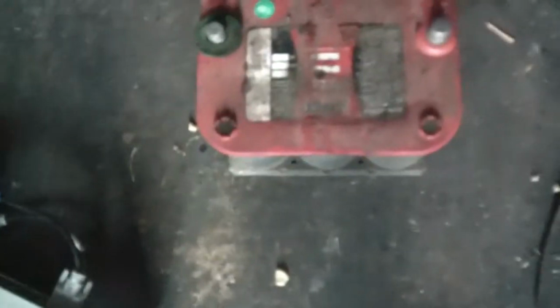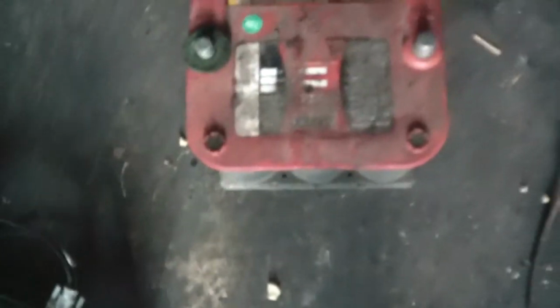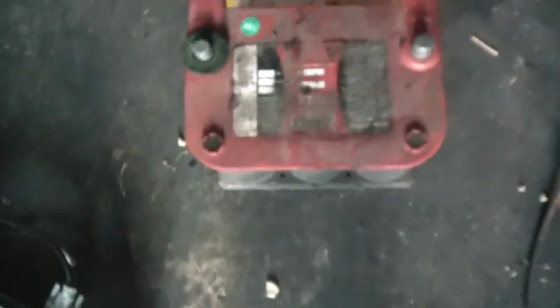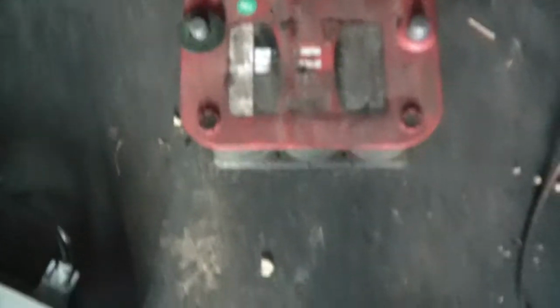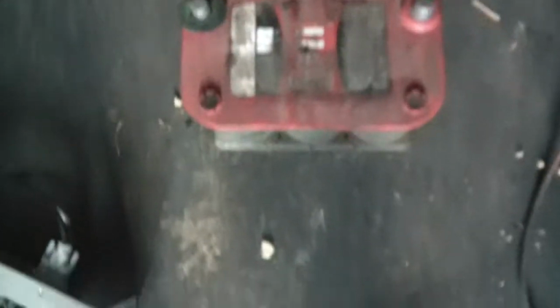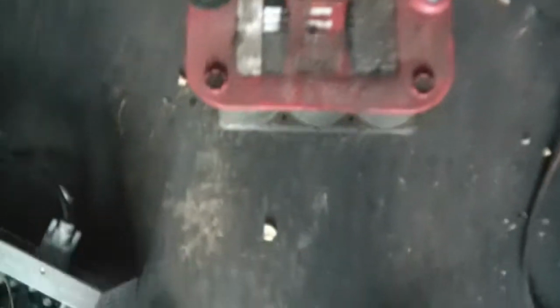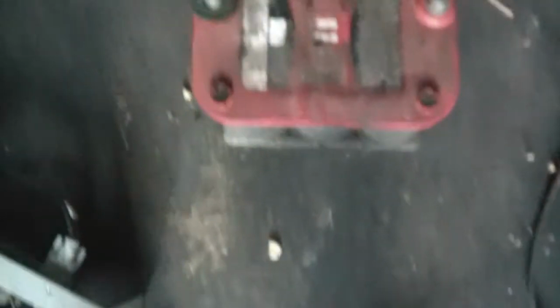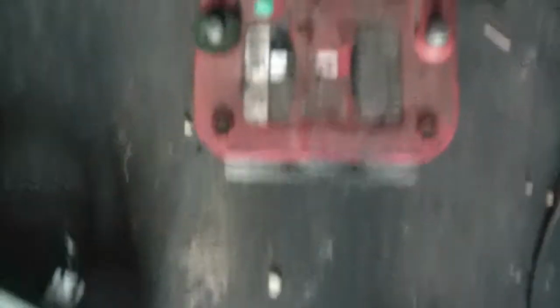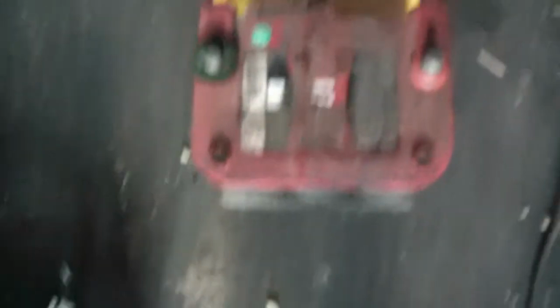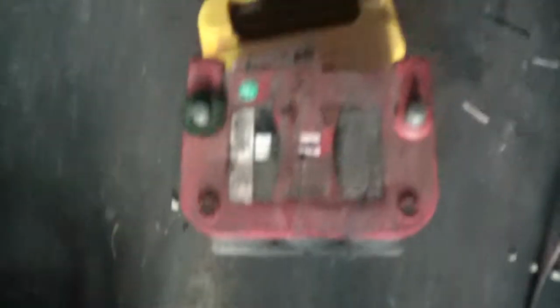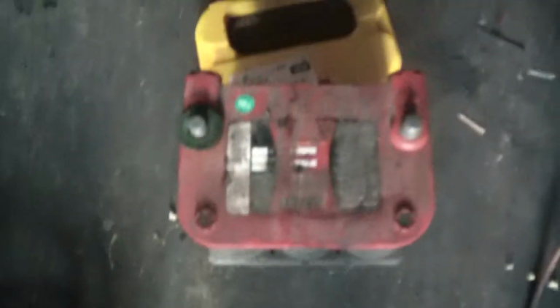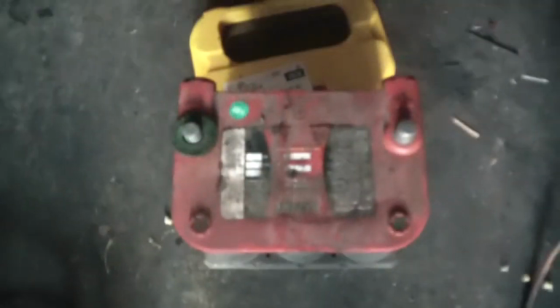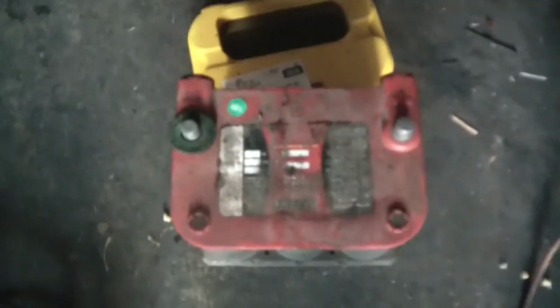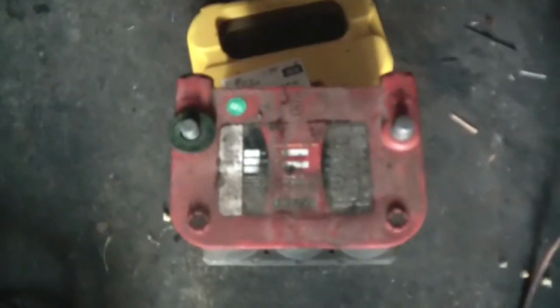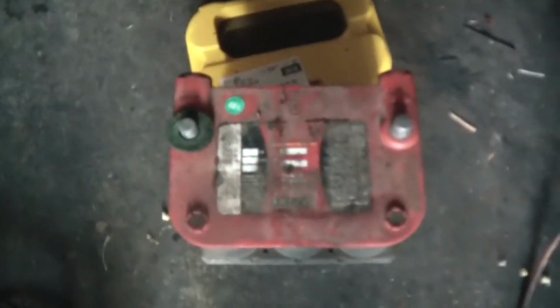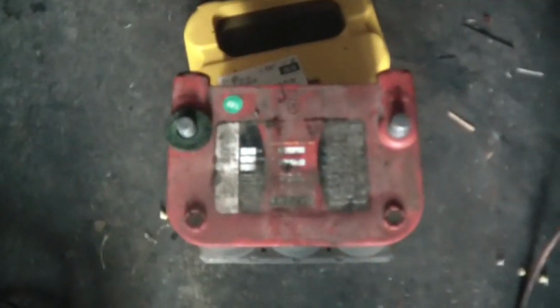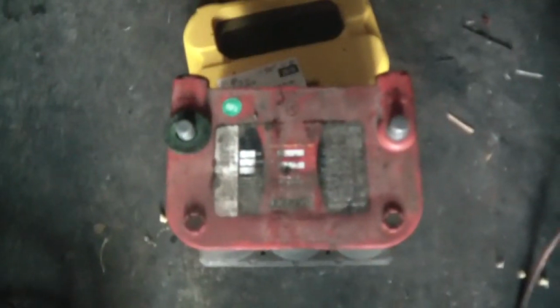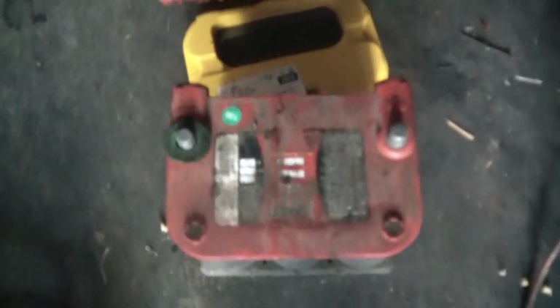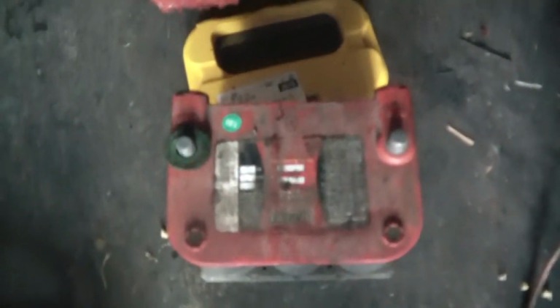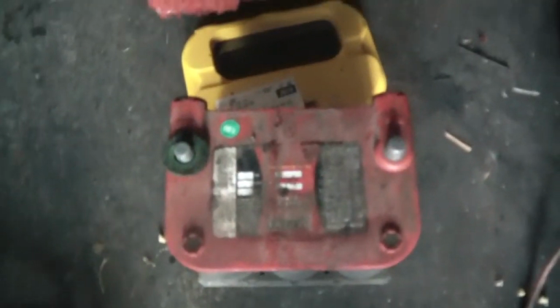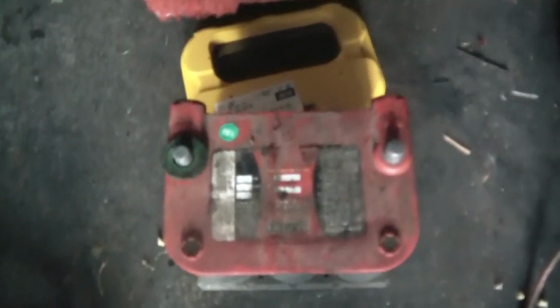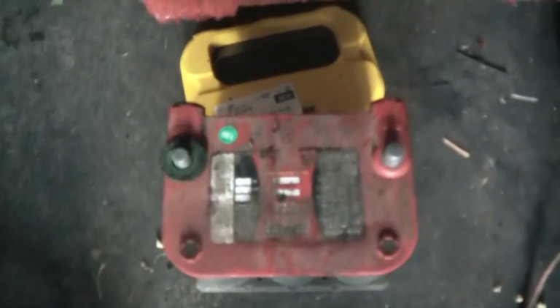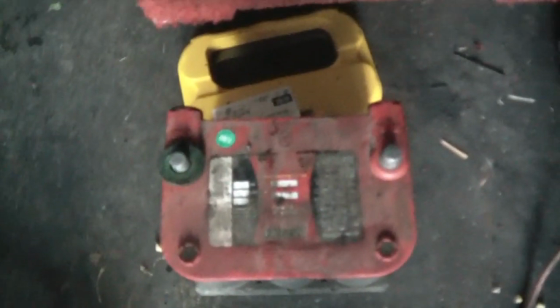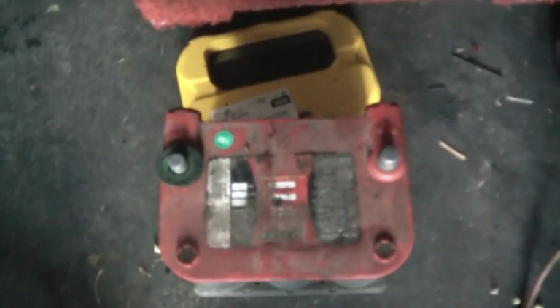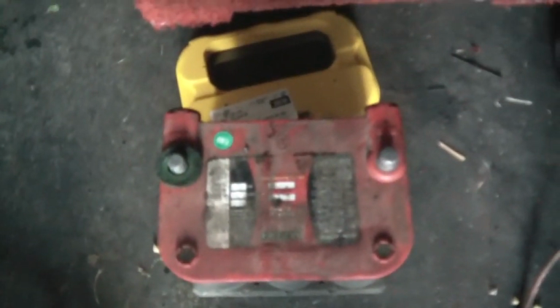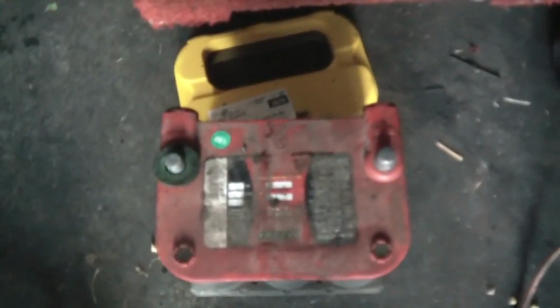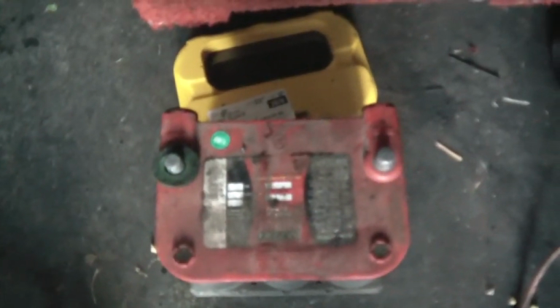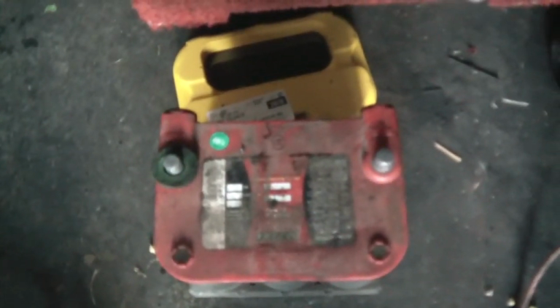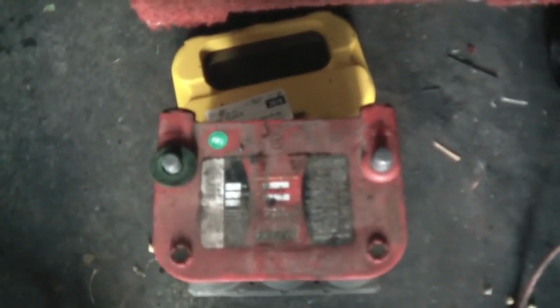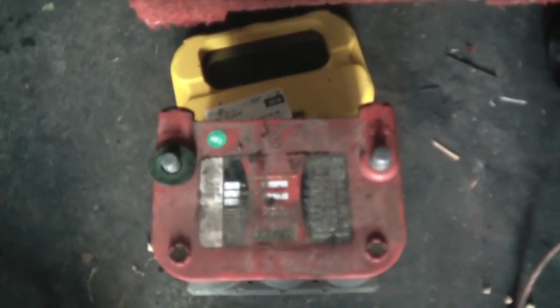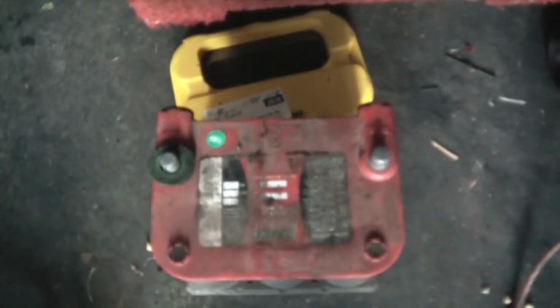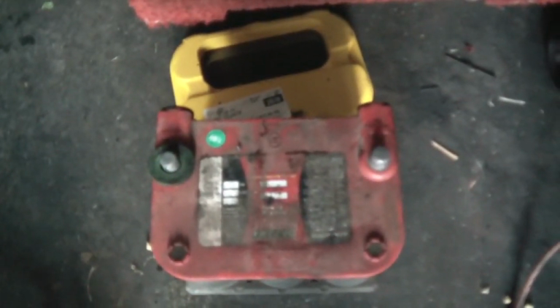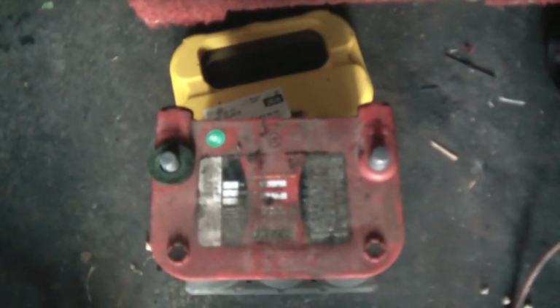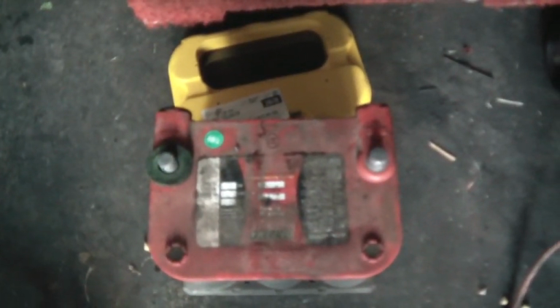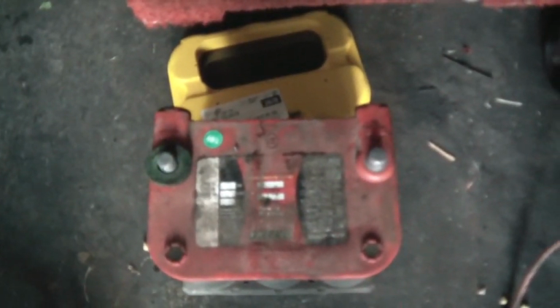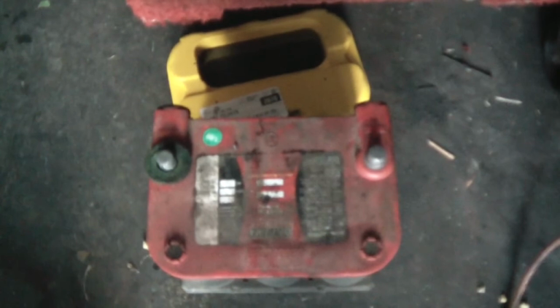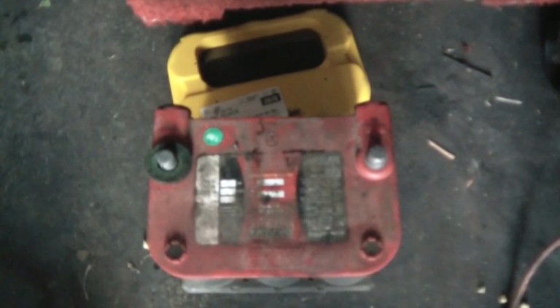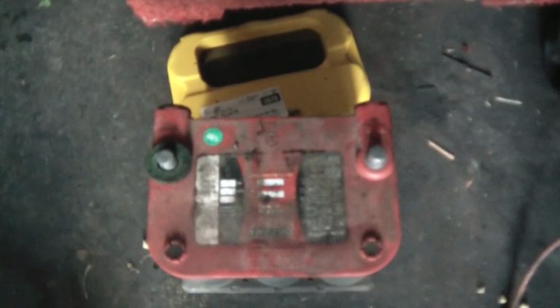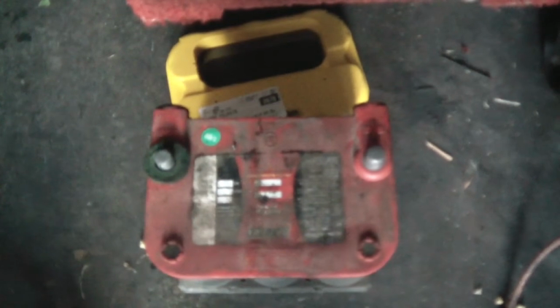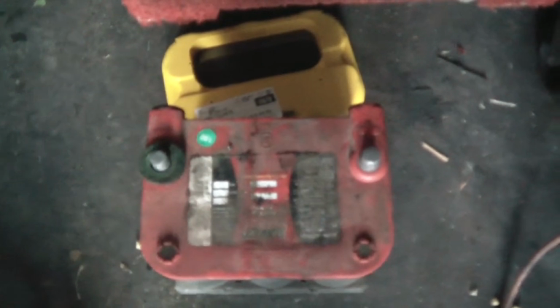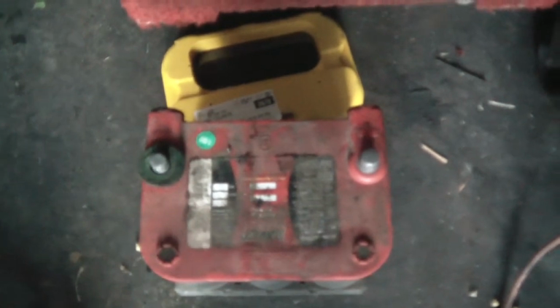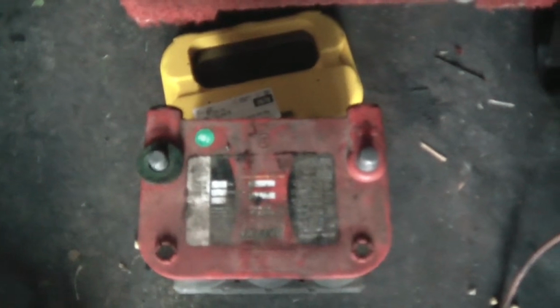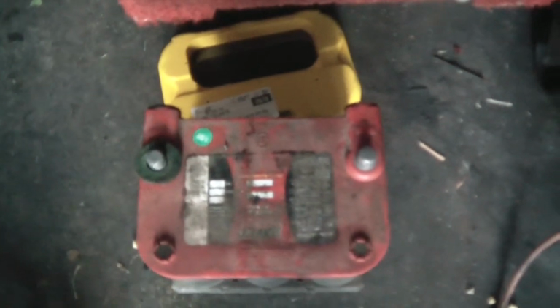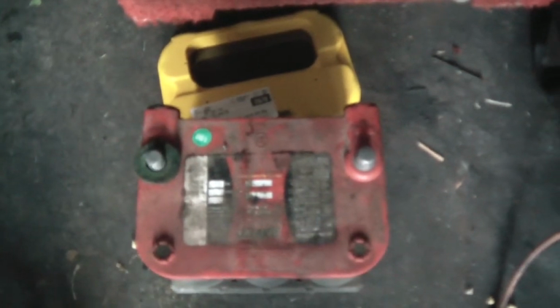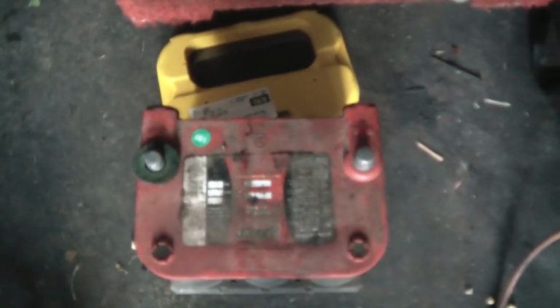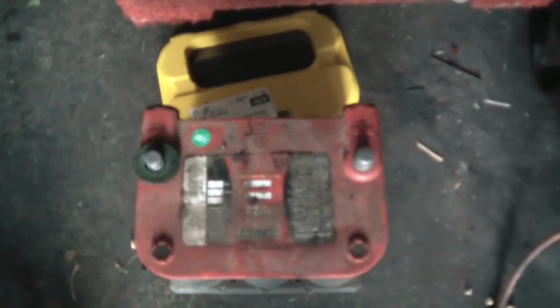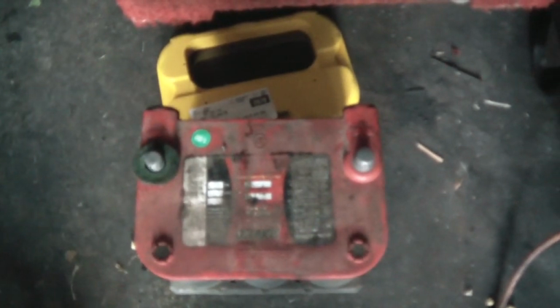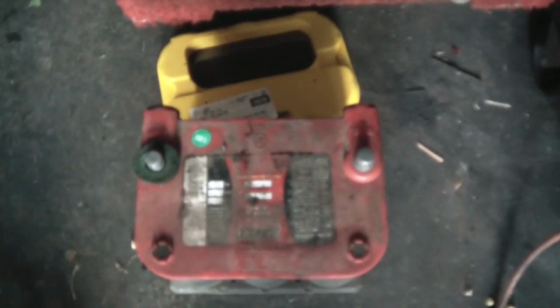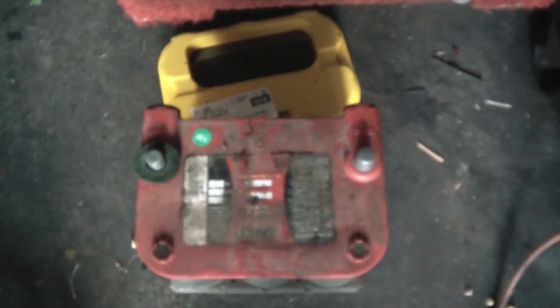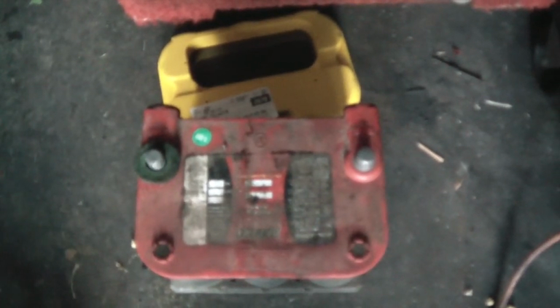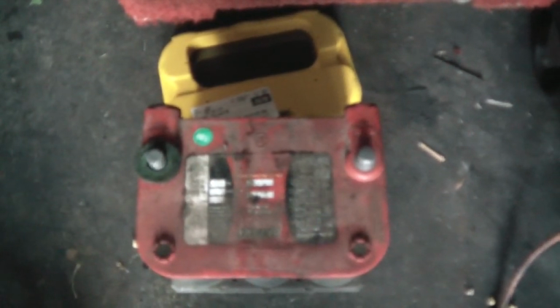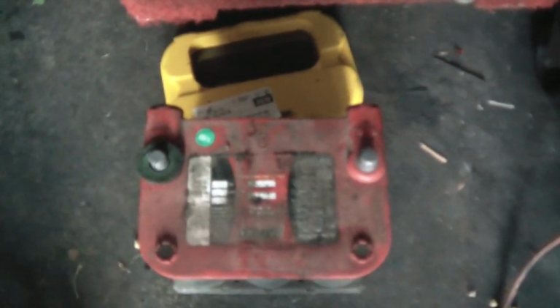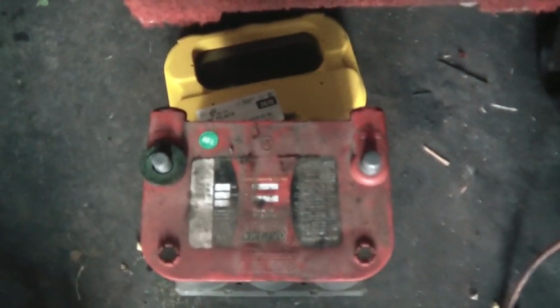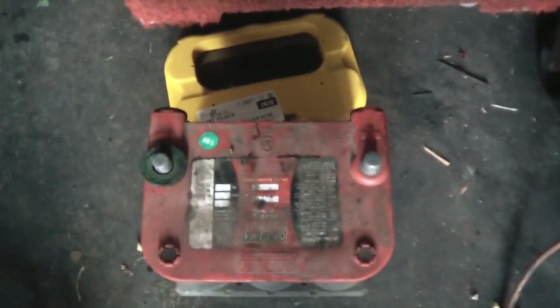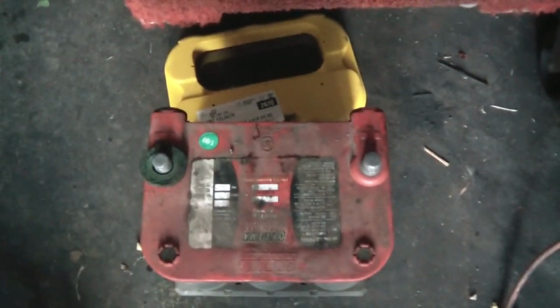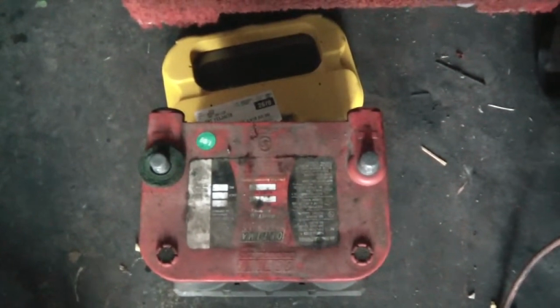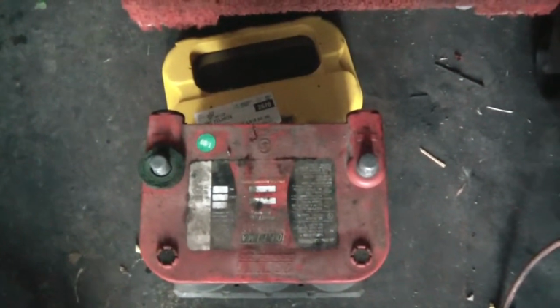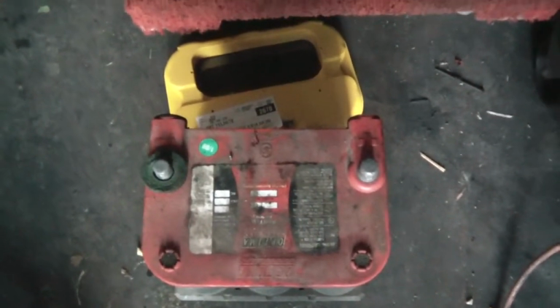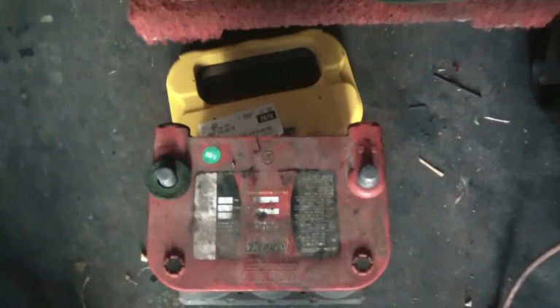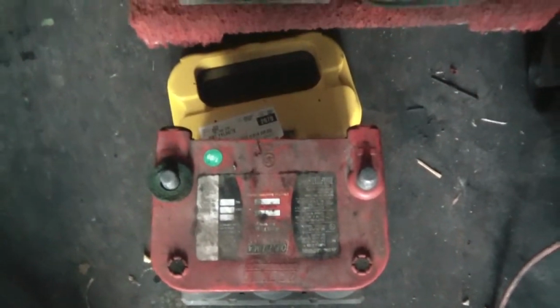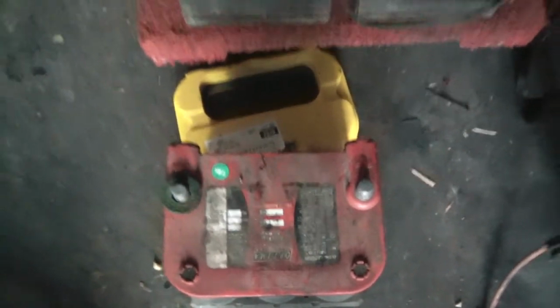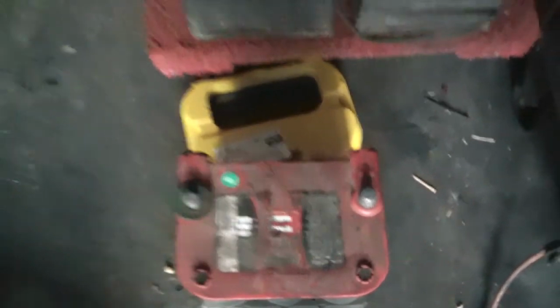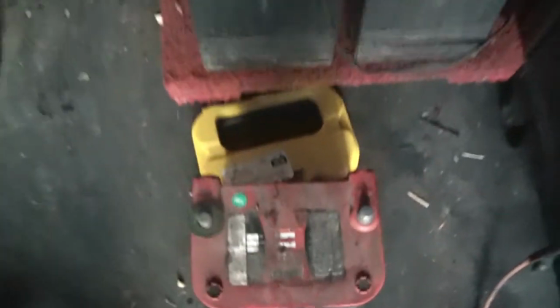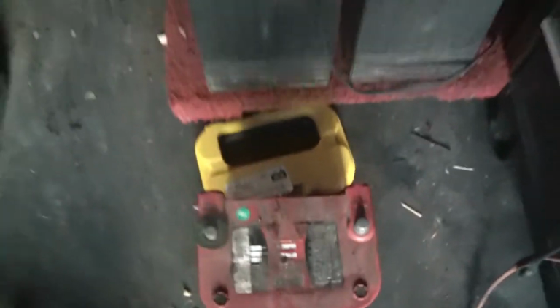I've got some pretty cool tools to test batteries, so I'll see if I can fix the old one. If not, no big deal. Thanks!